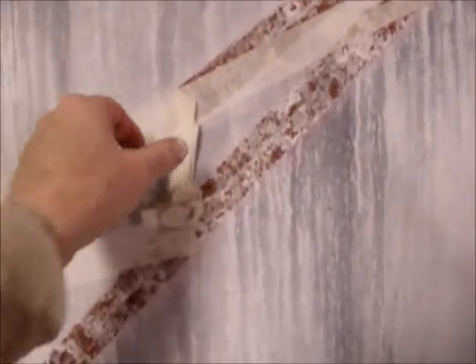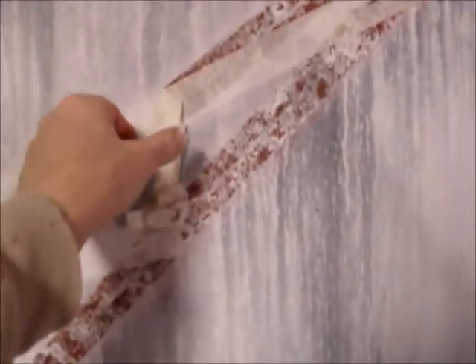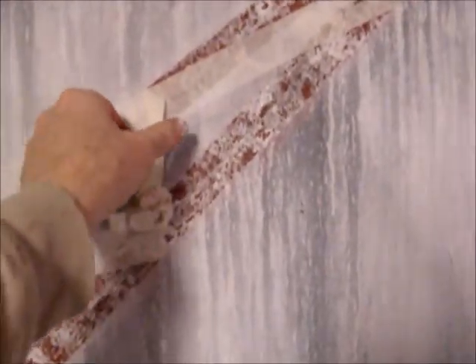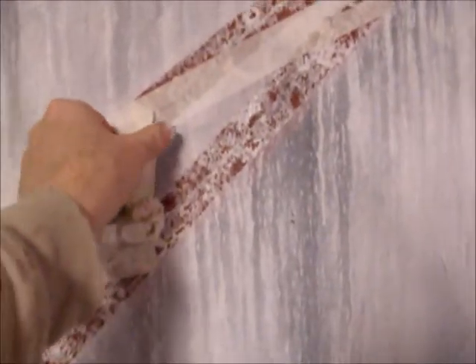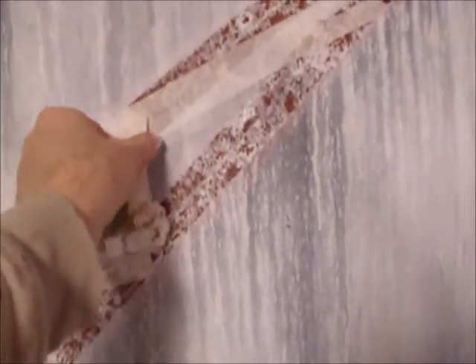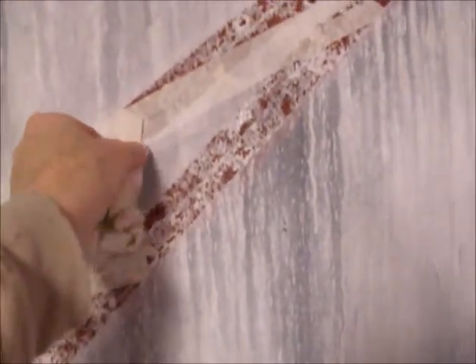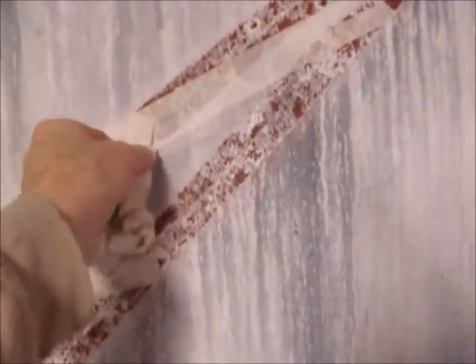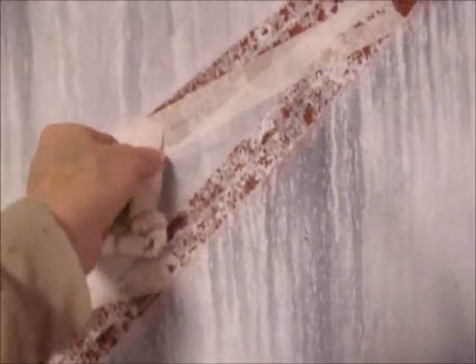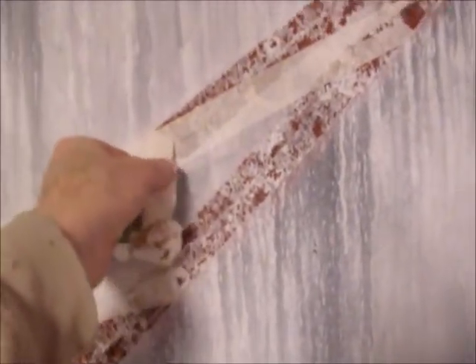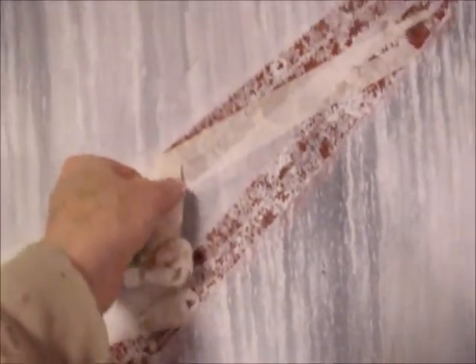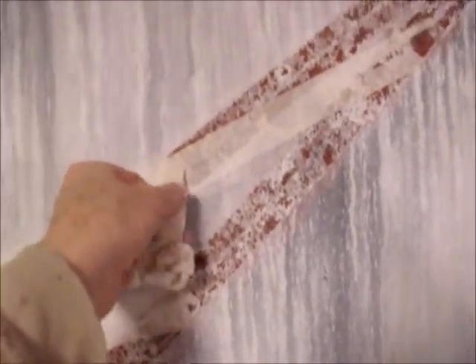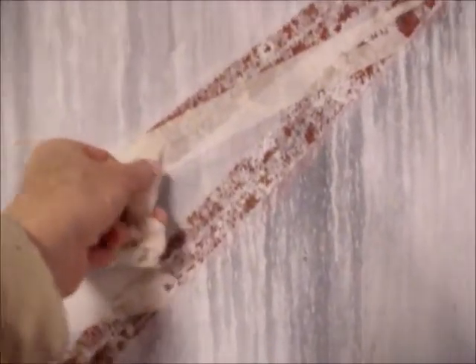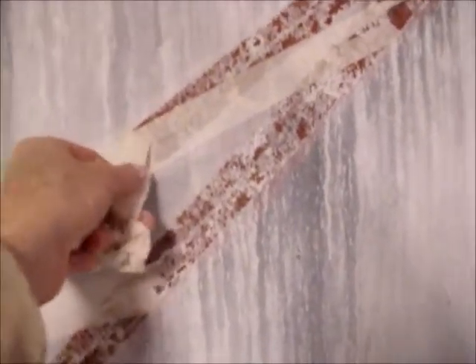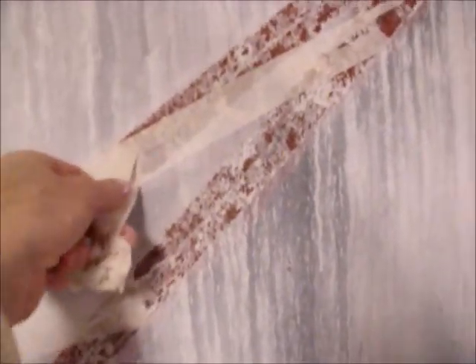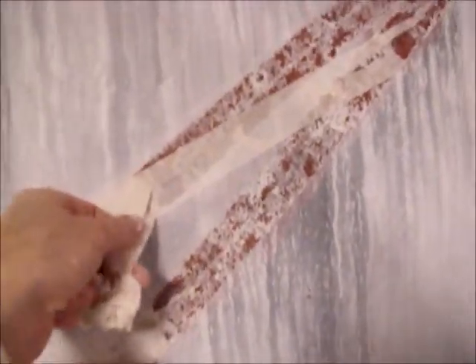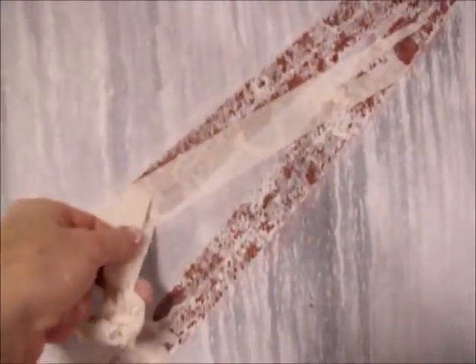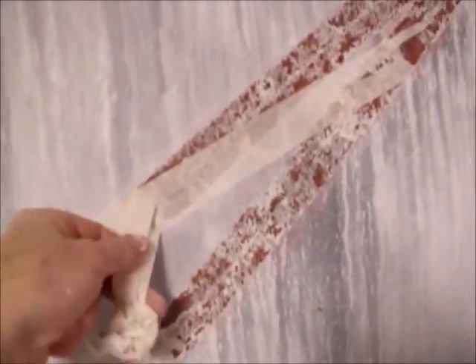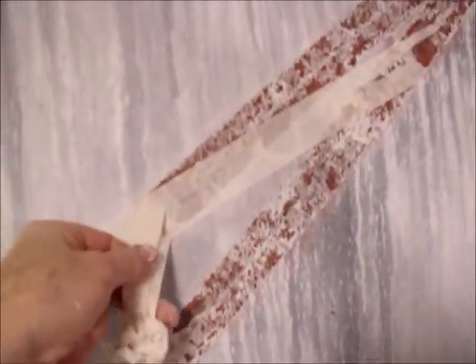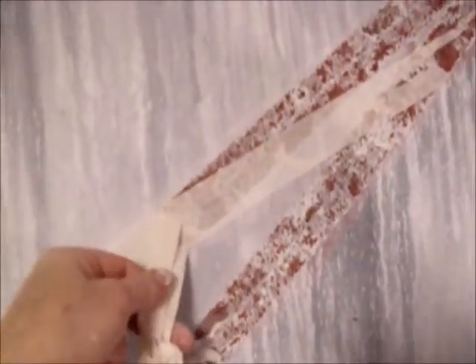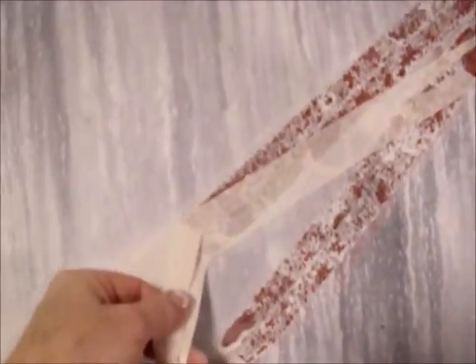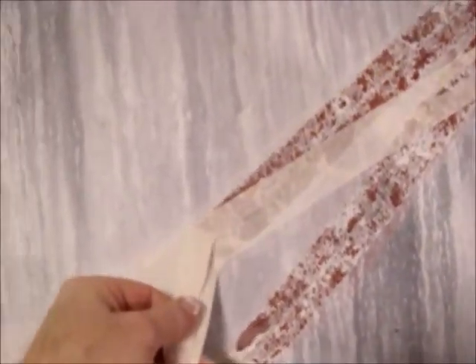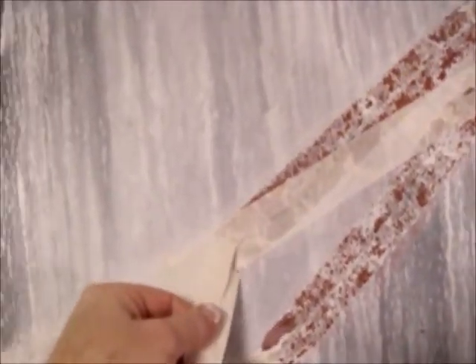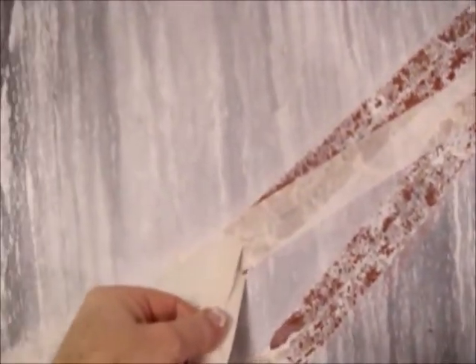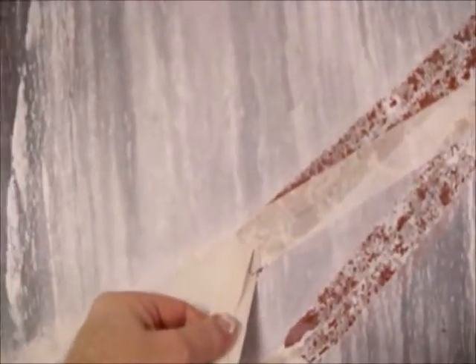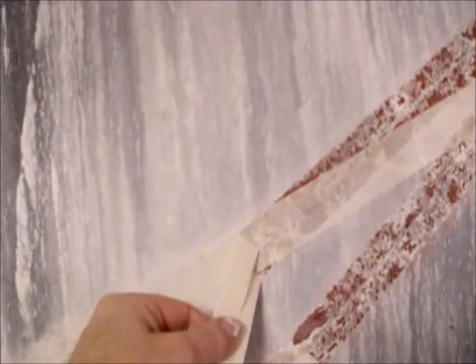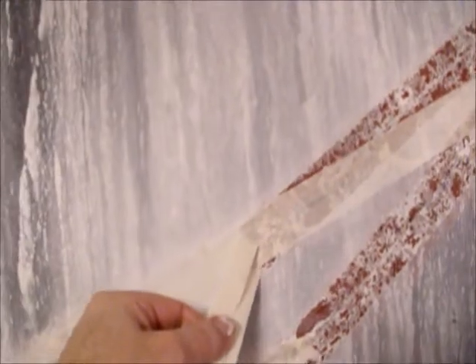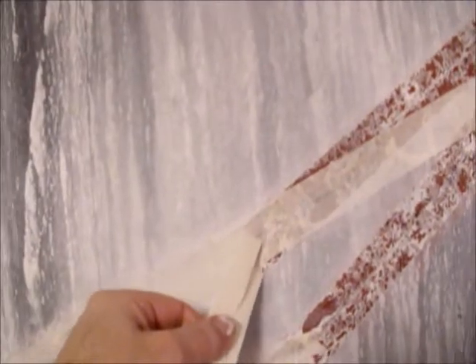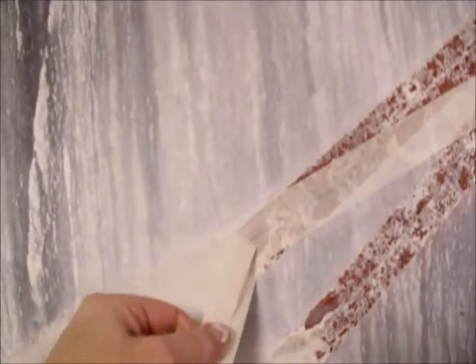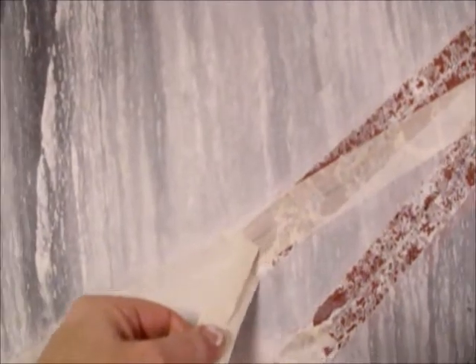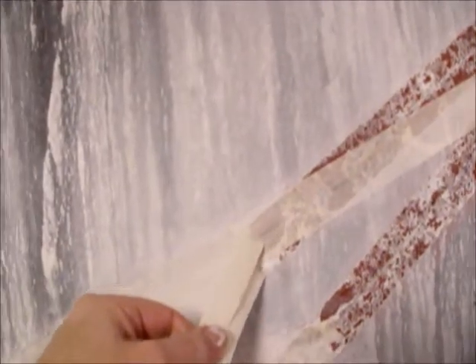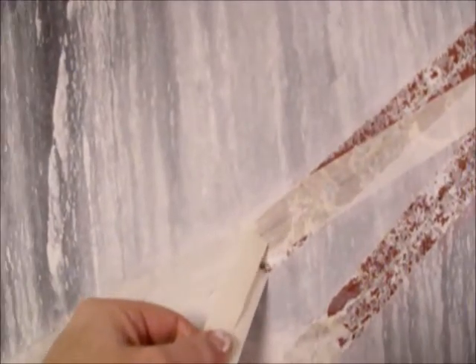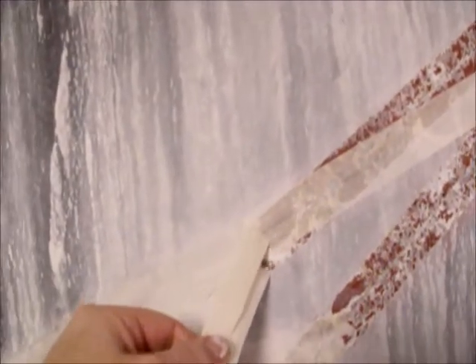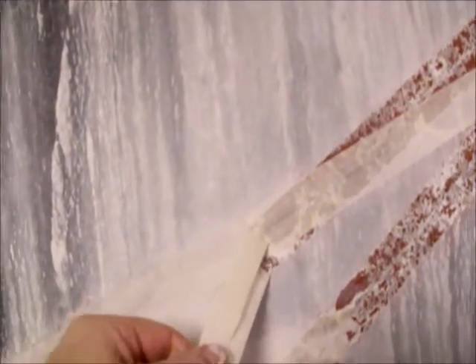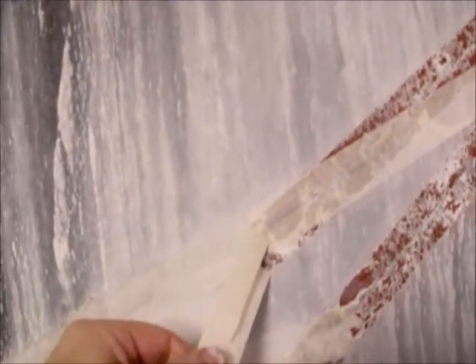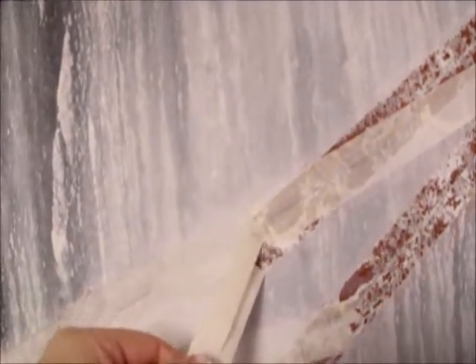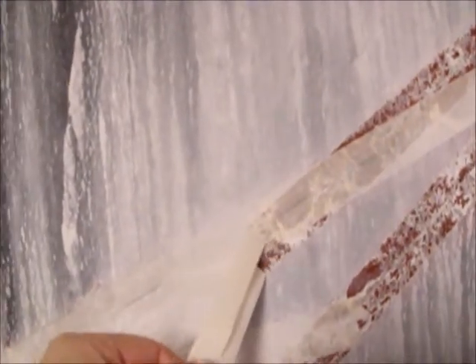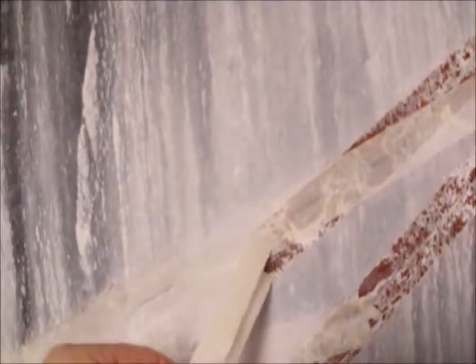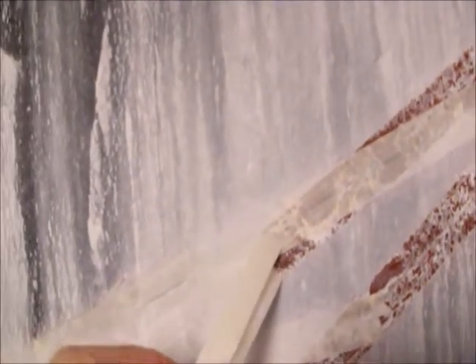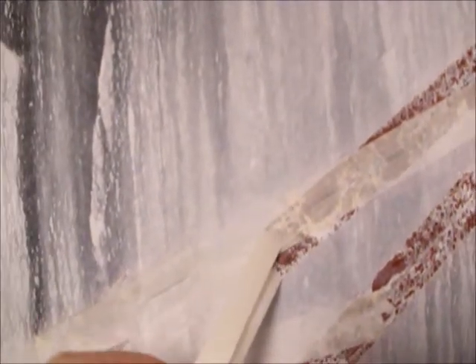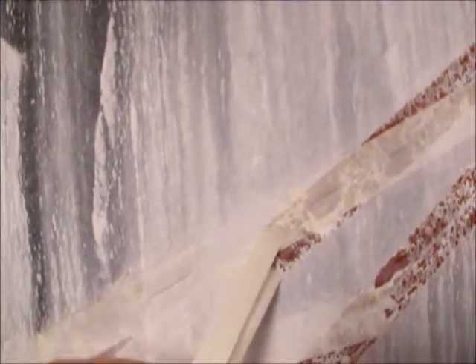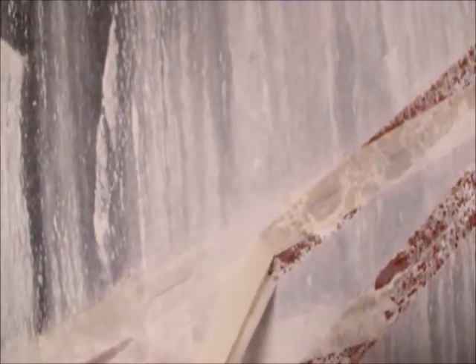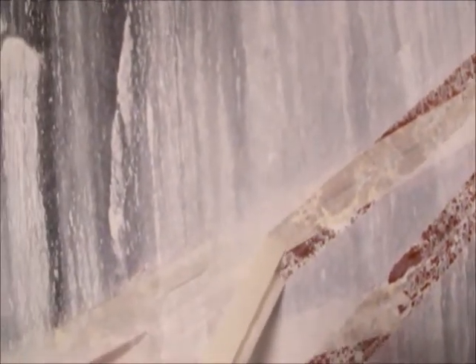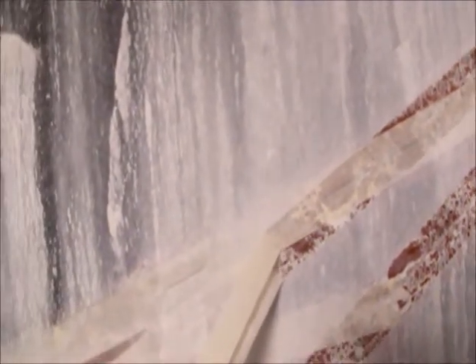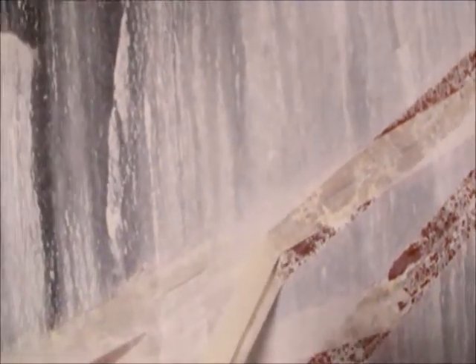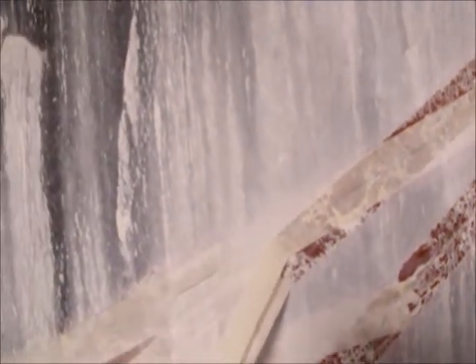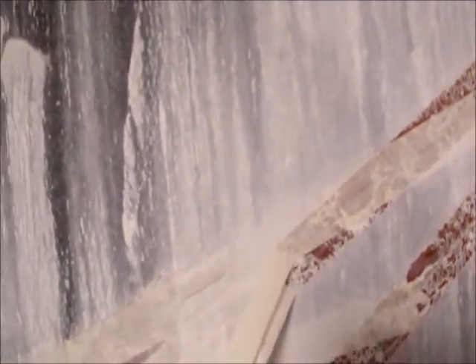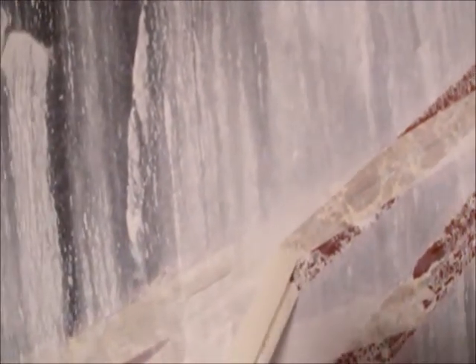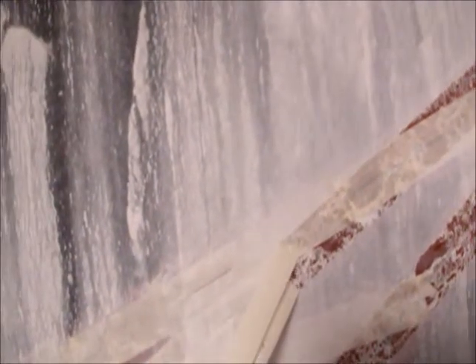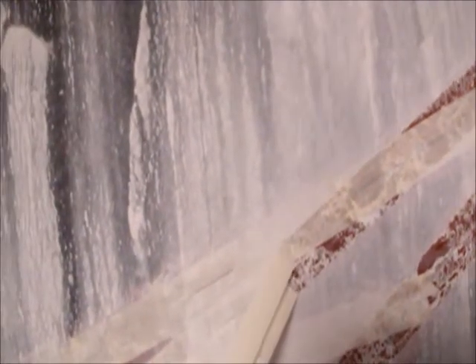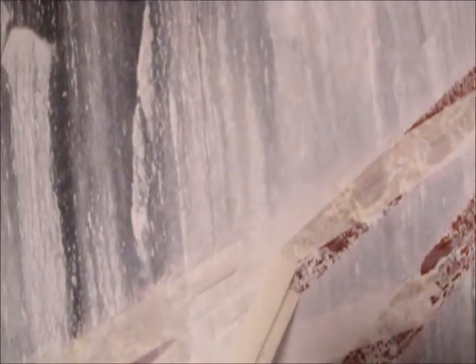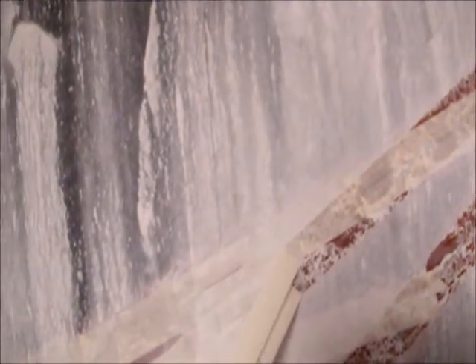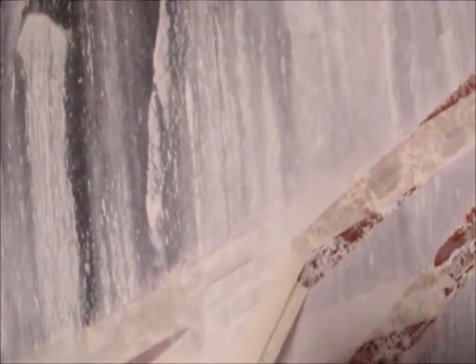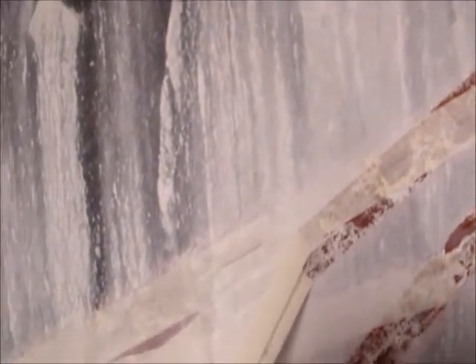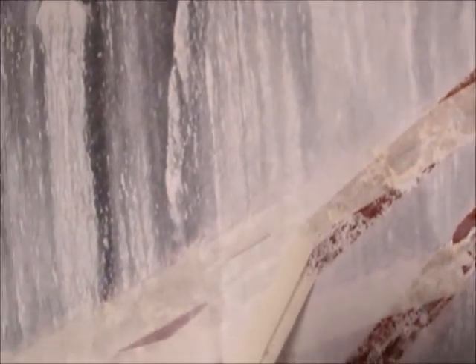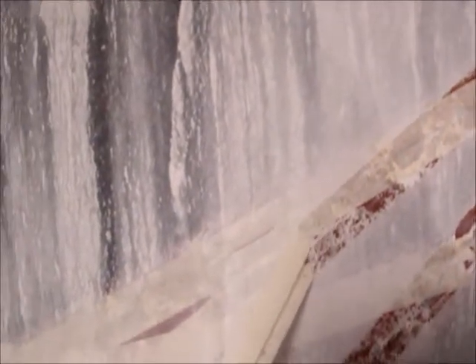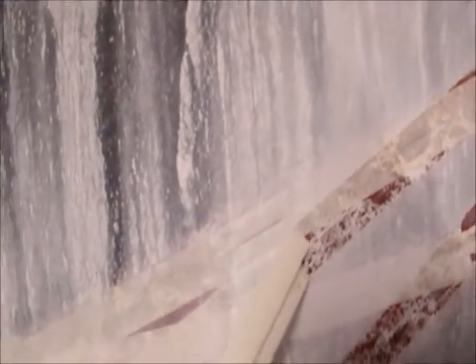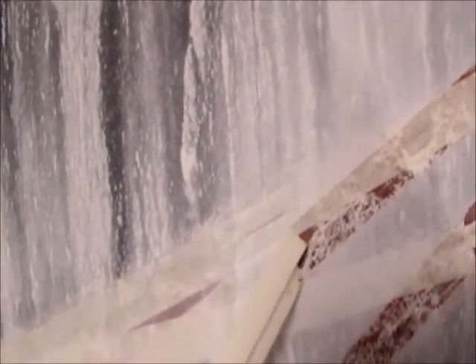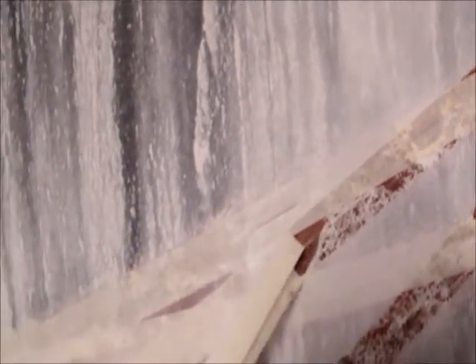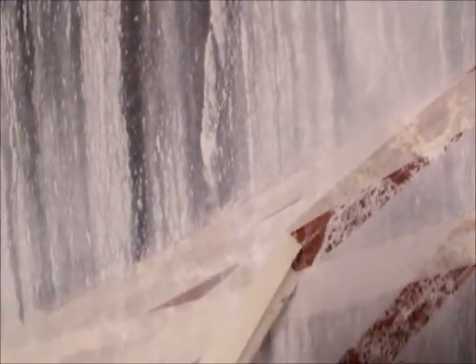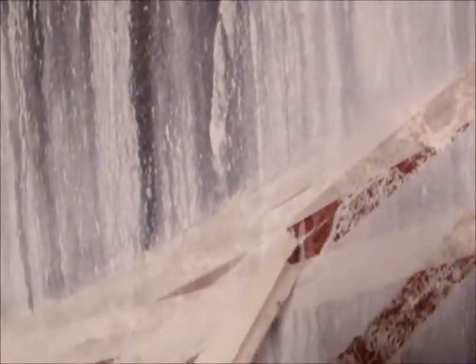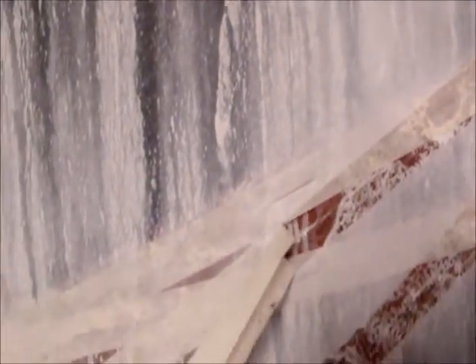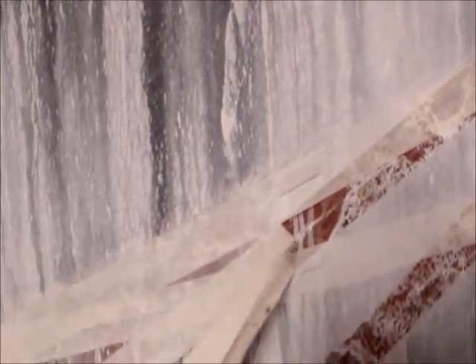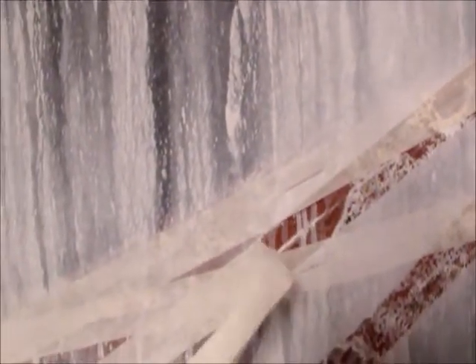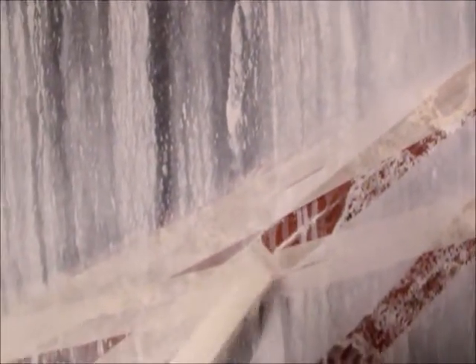I'm doing a little close-up here so you can see how gorgeous this is underneath this tape where the paint has seeped through.